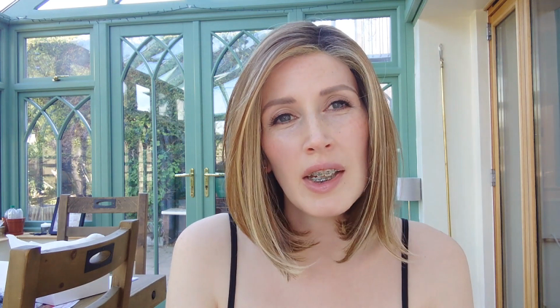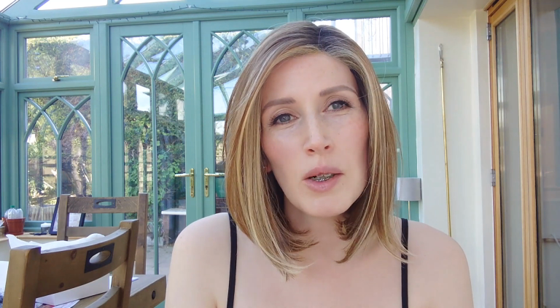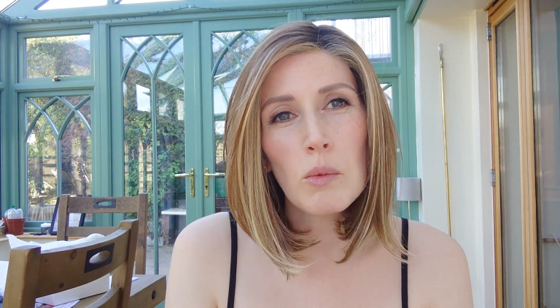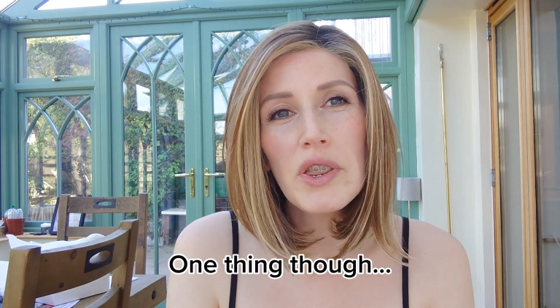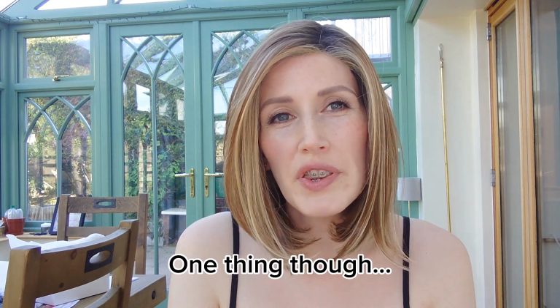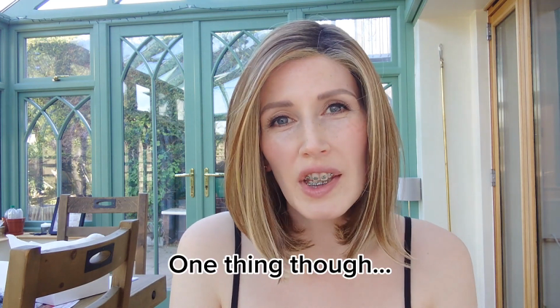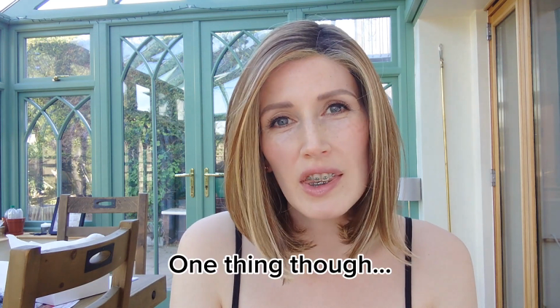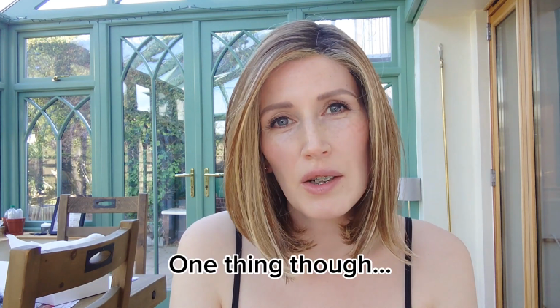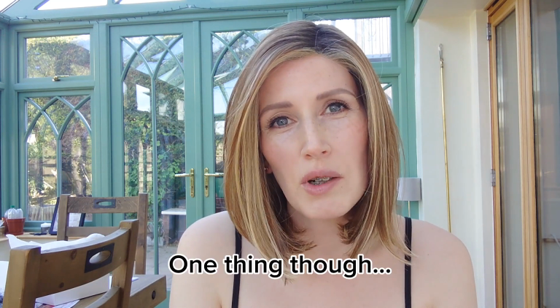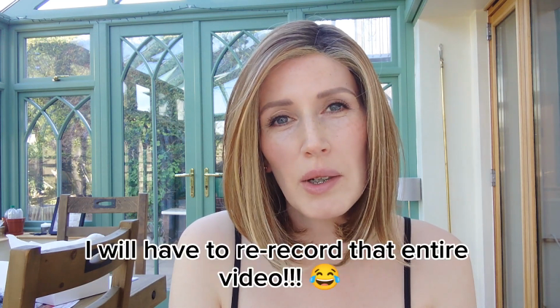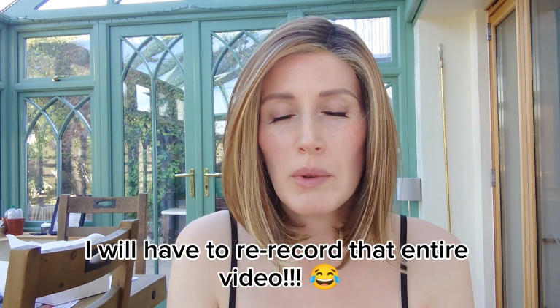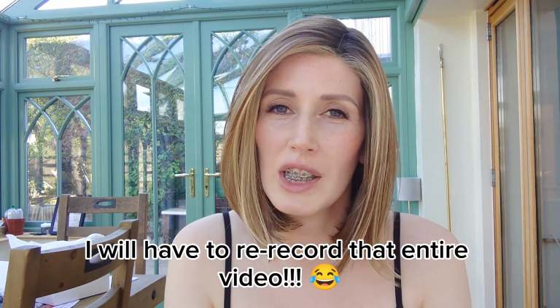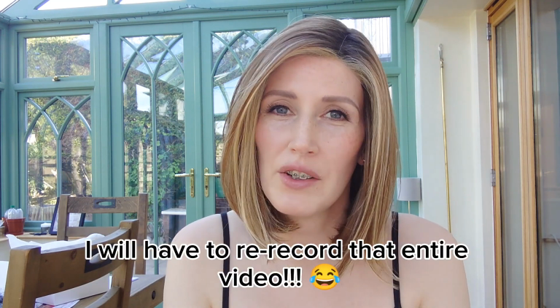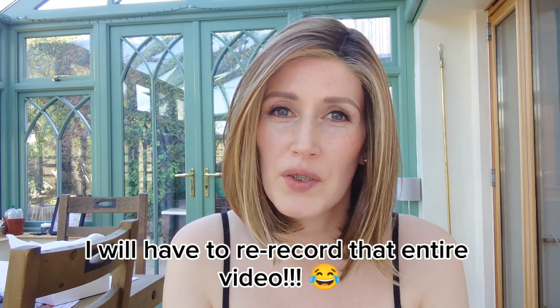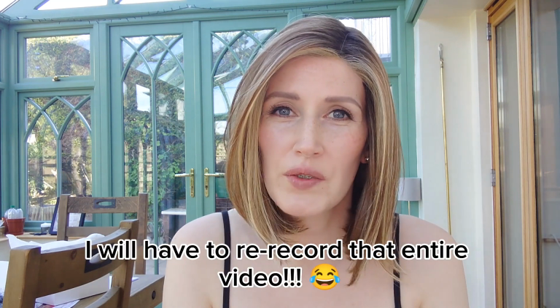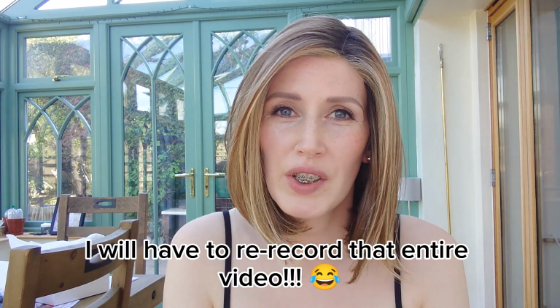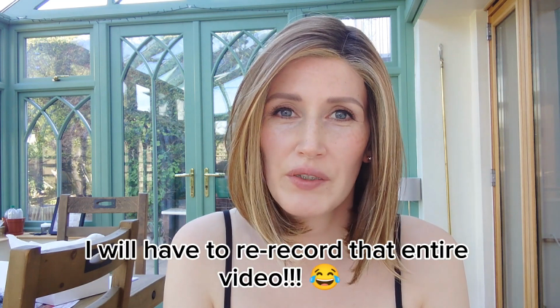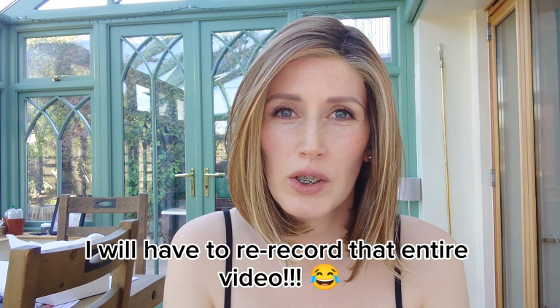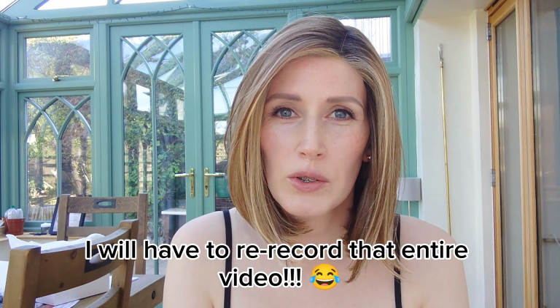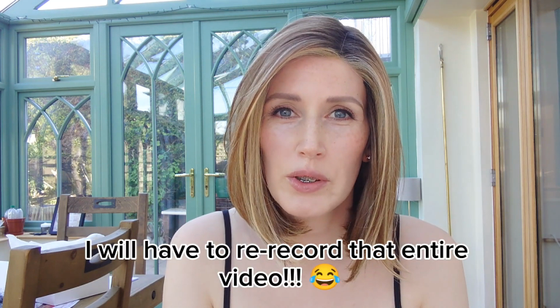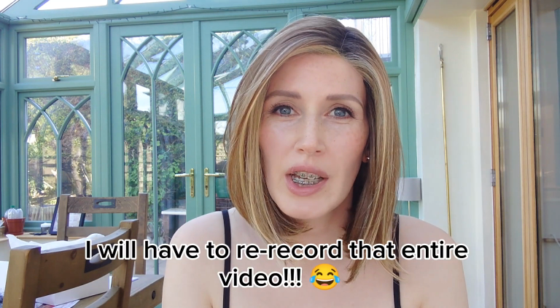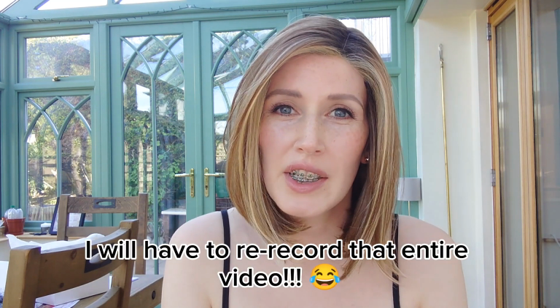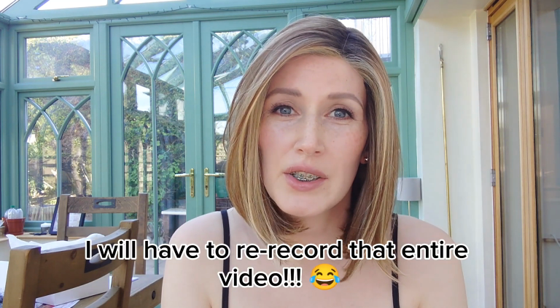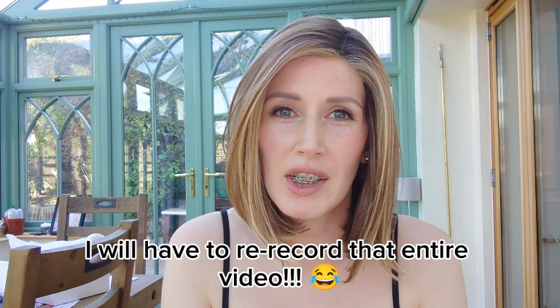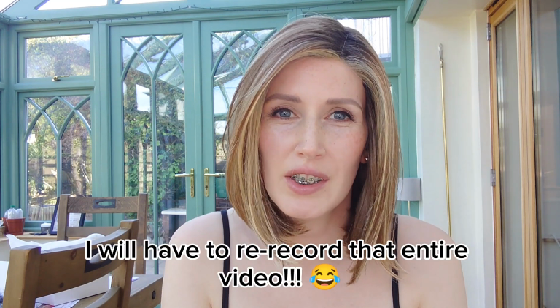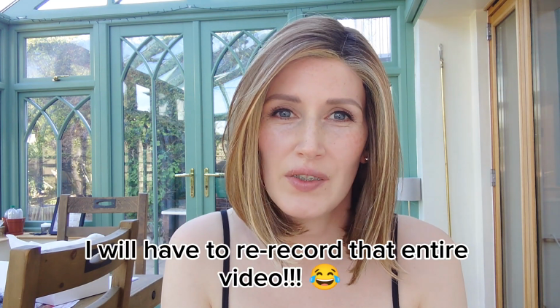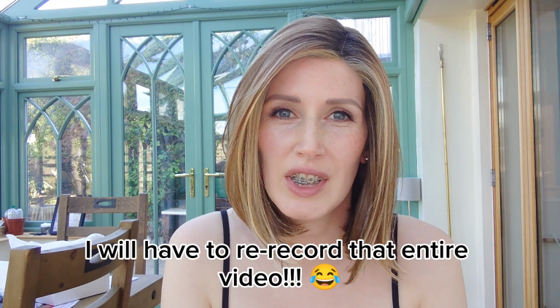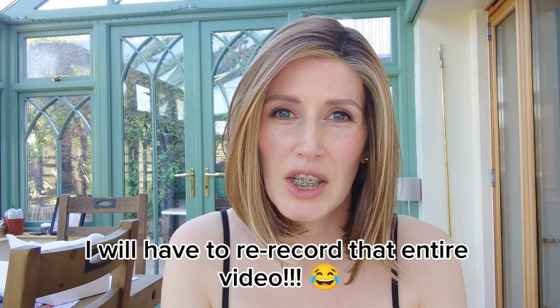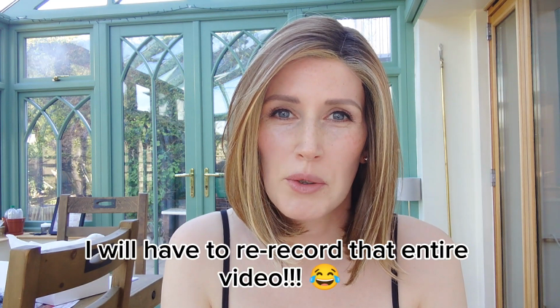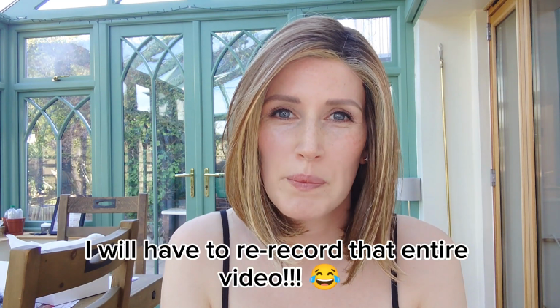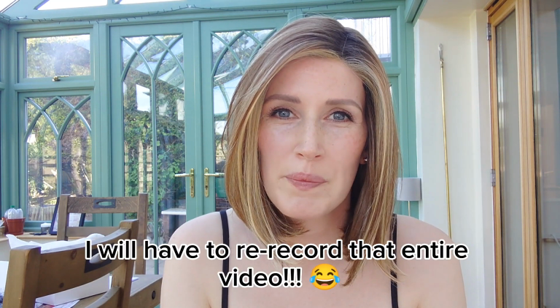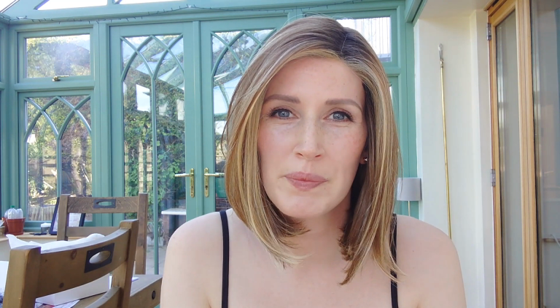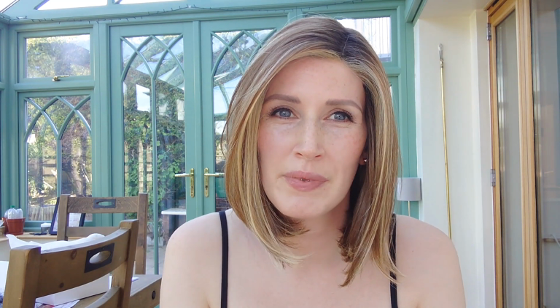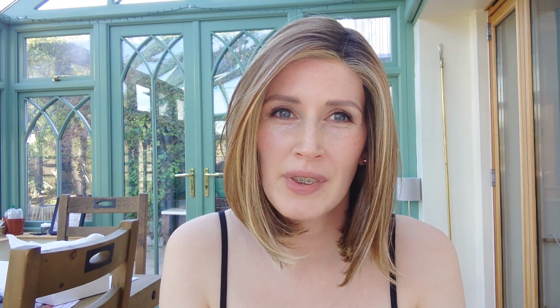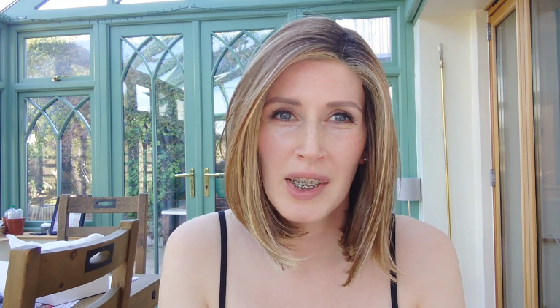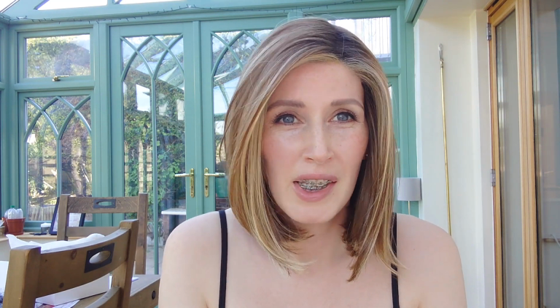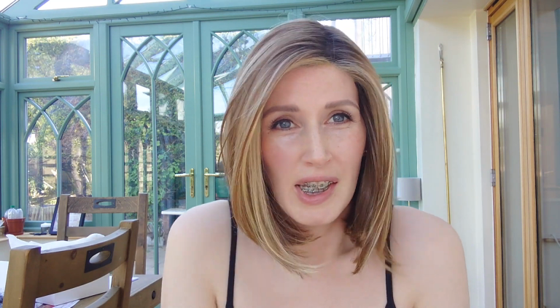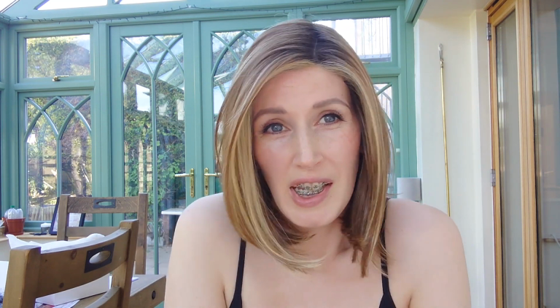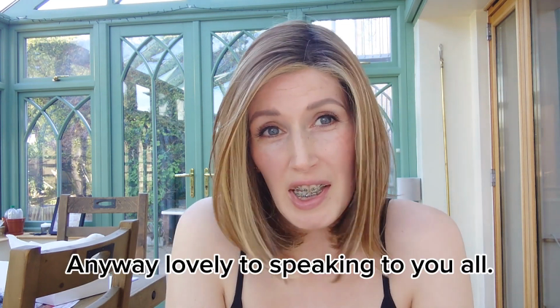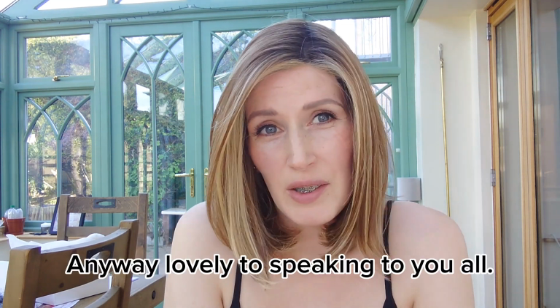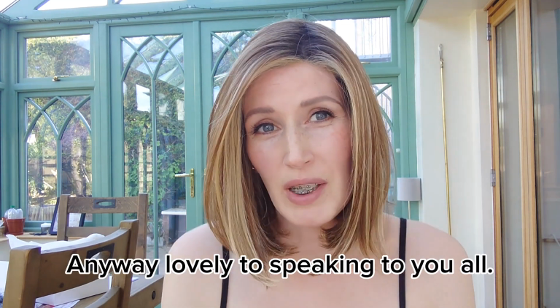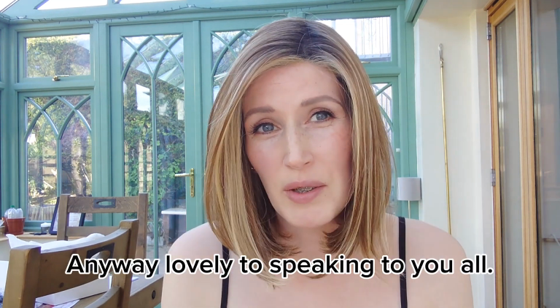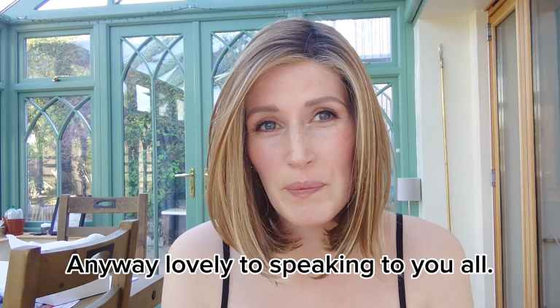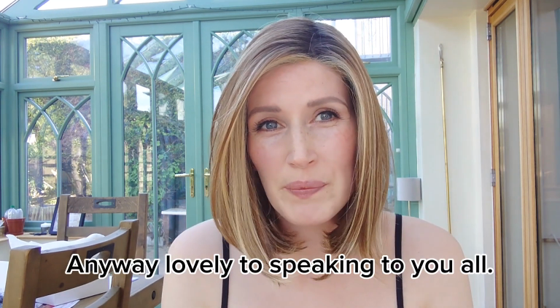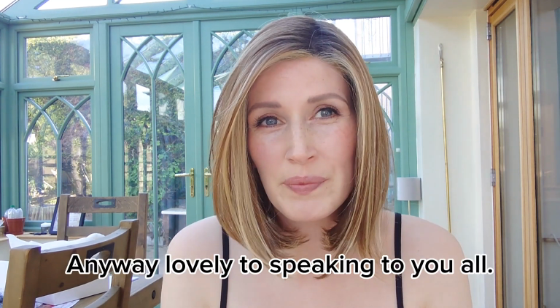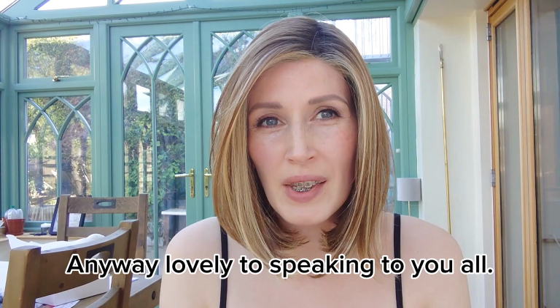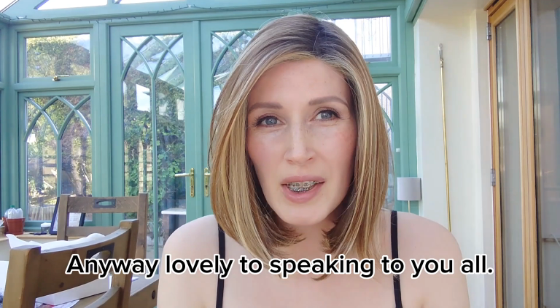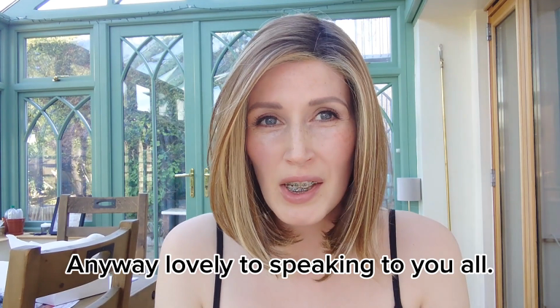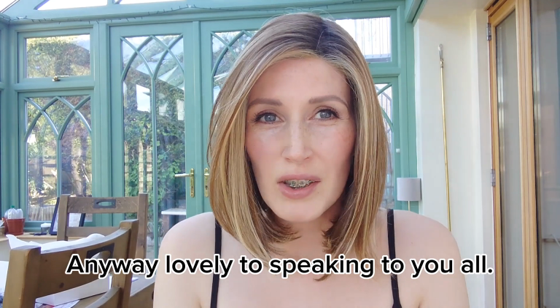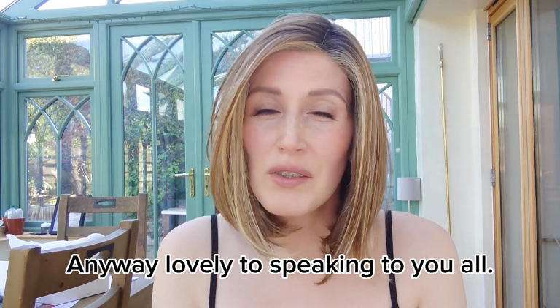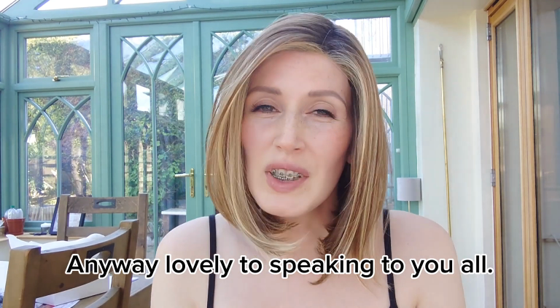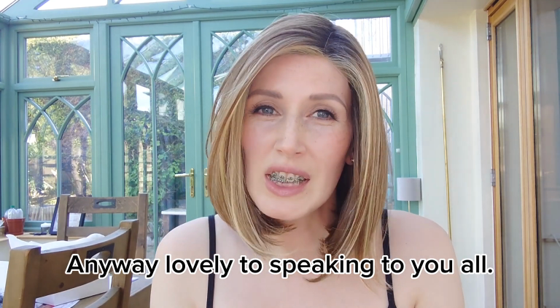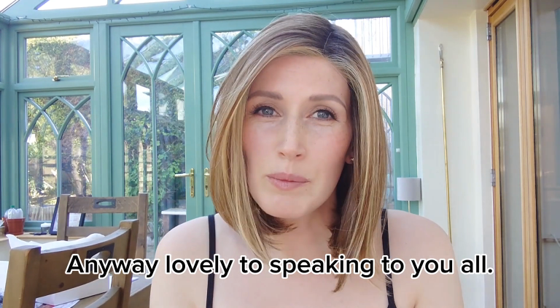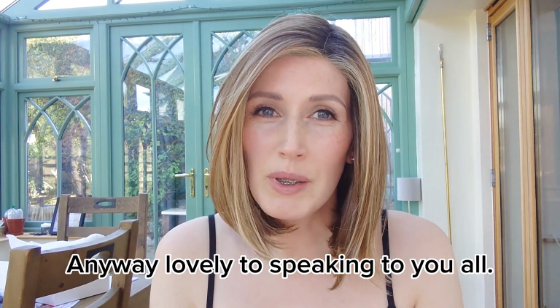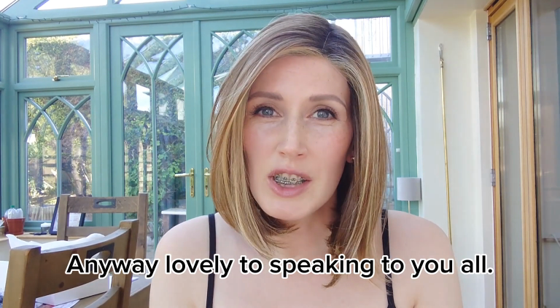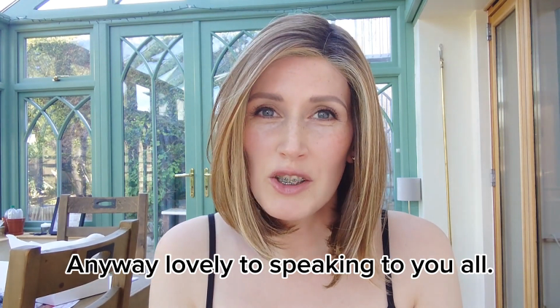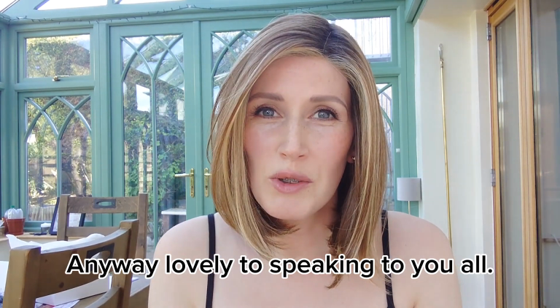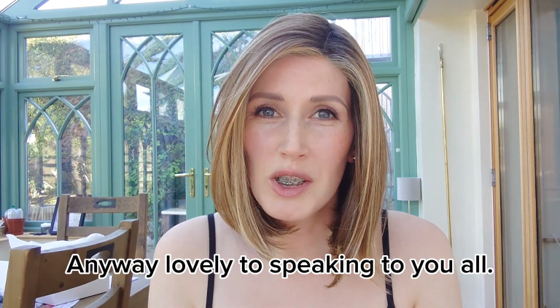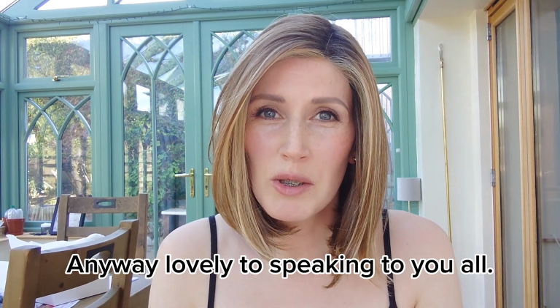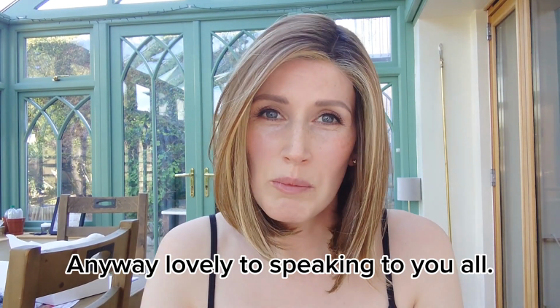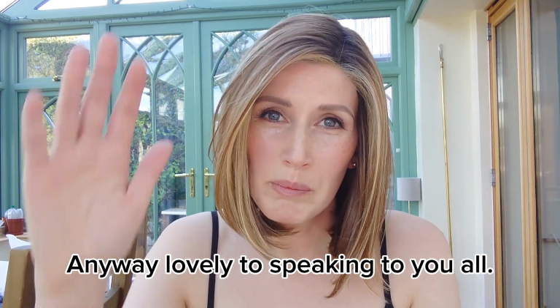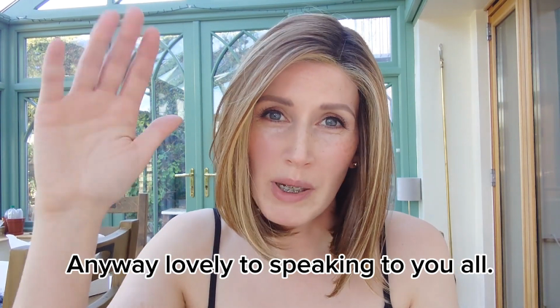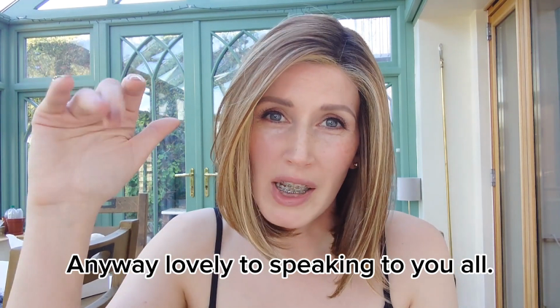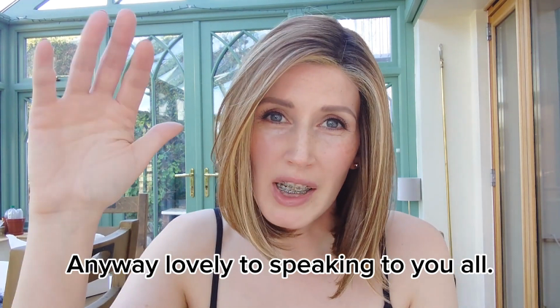One thing though — I will have to re-record that entire video. Anyway, lovely to speak to you all. Bye!